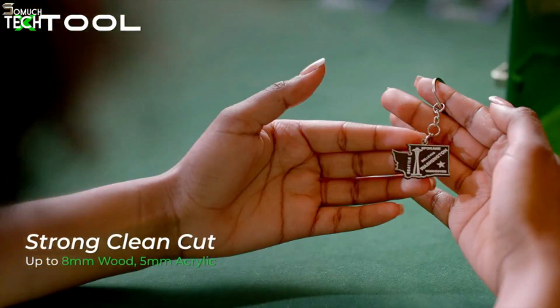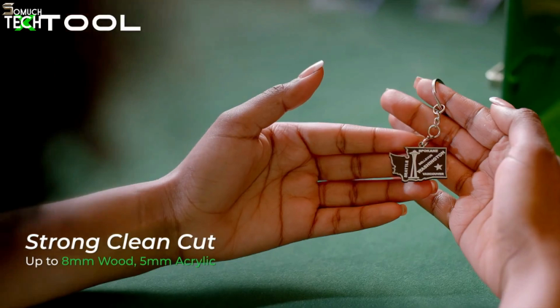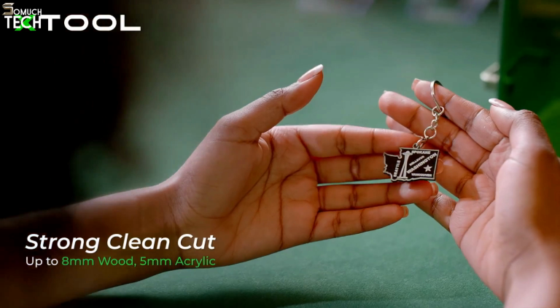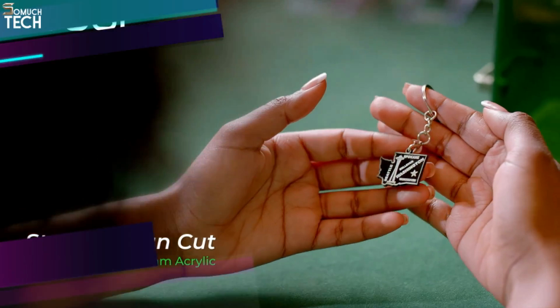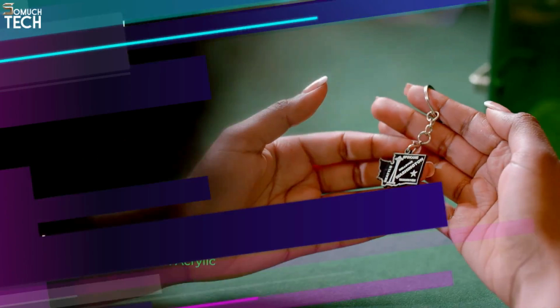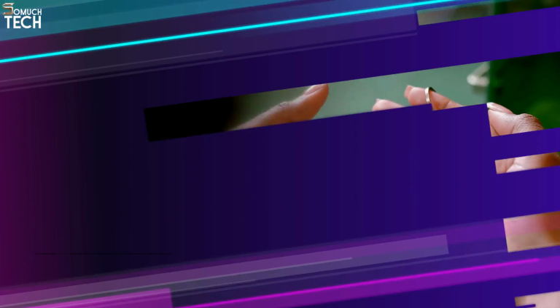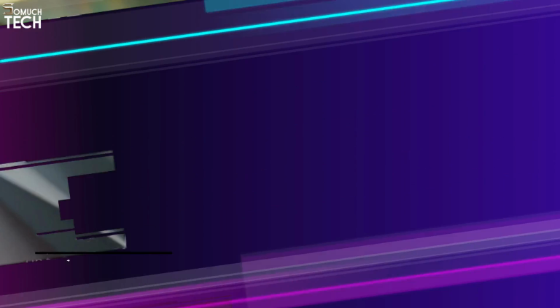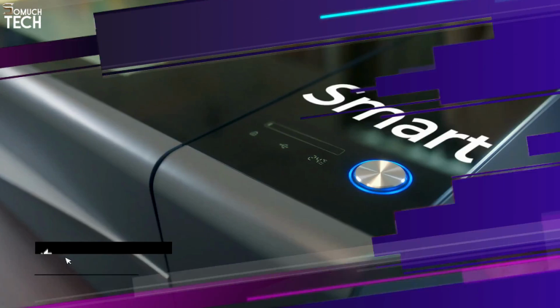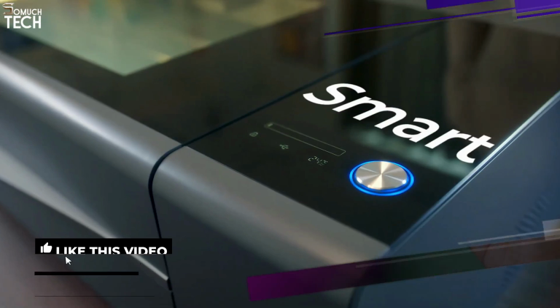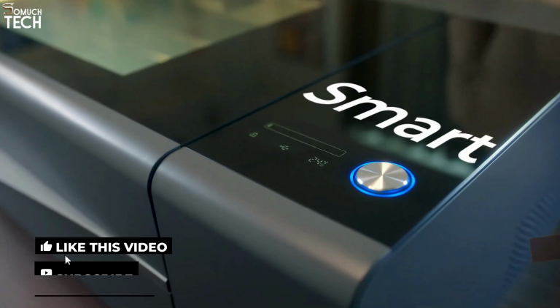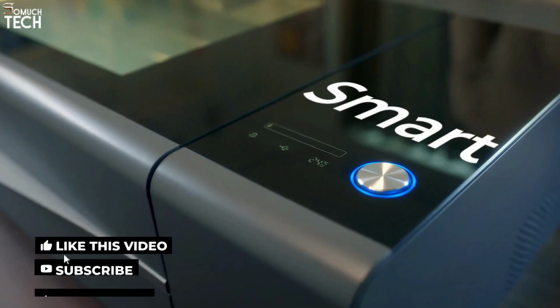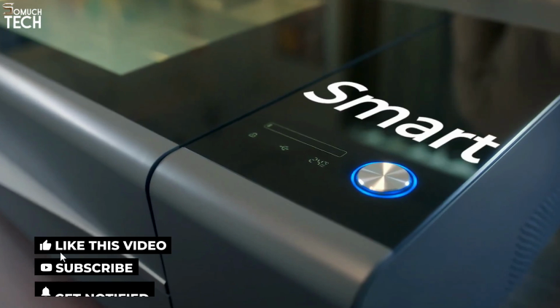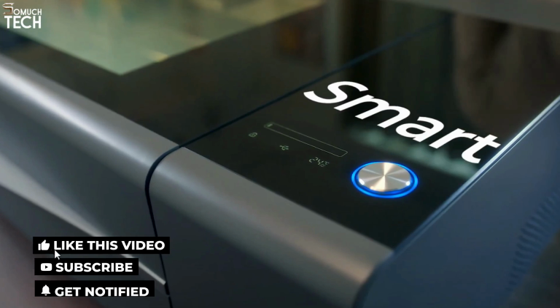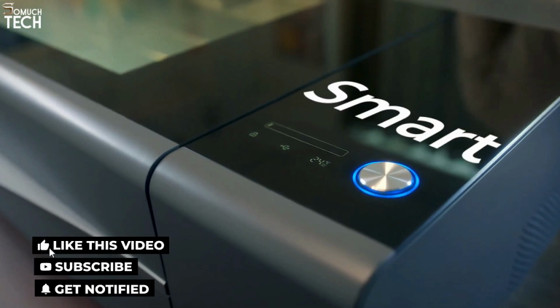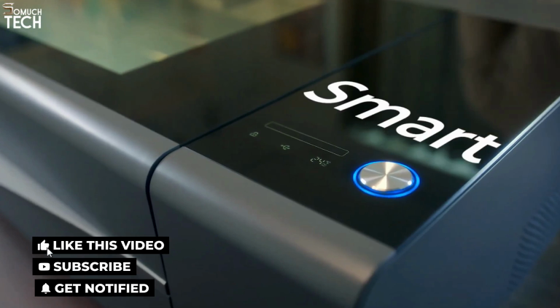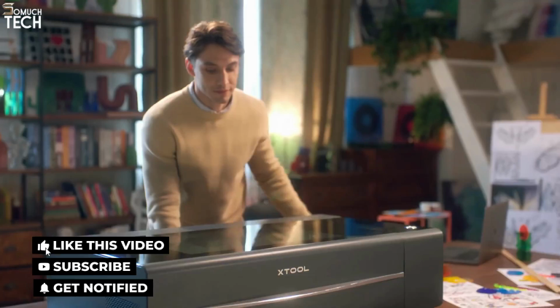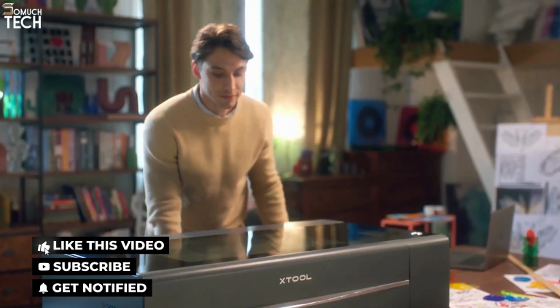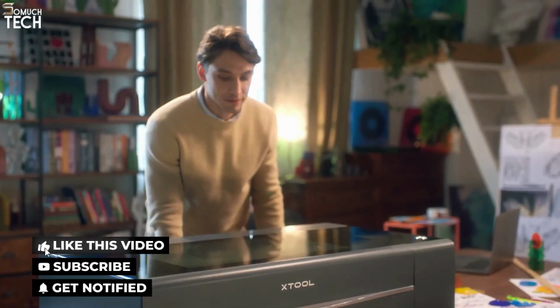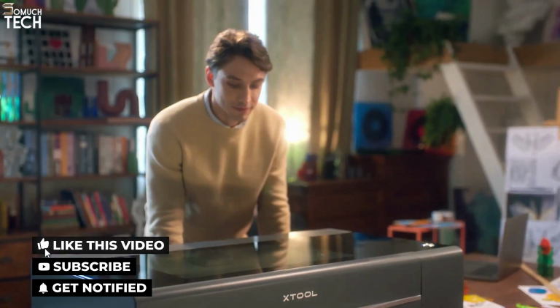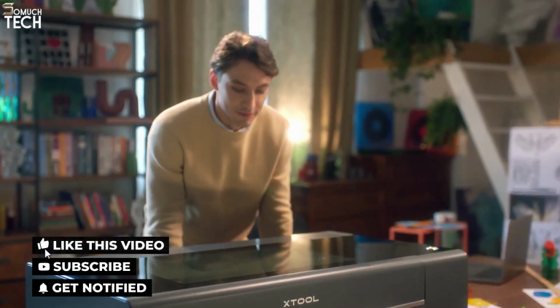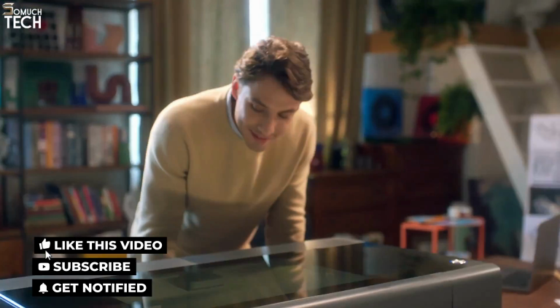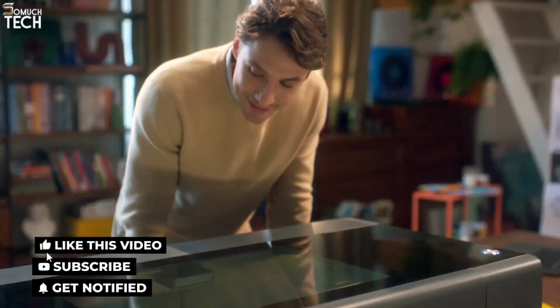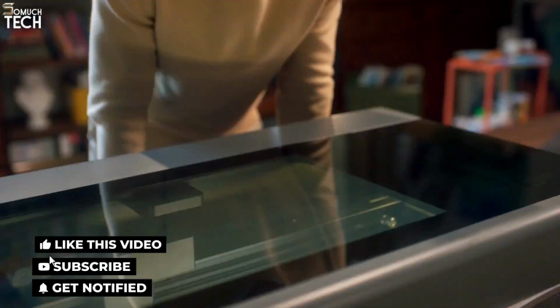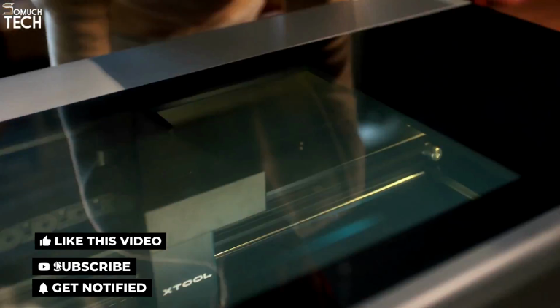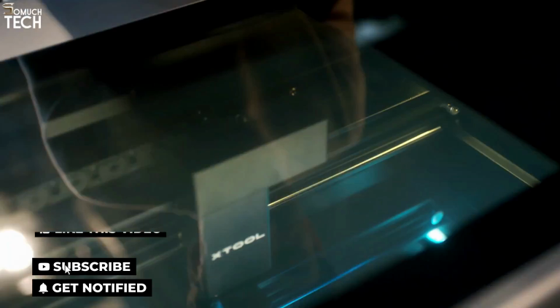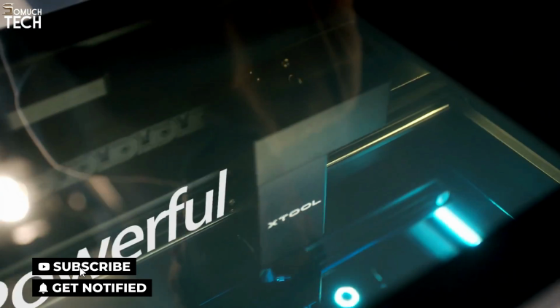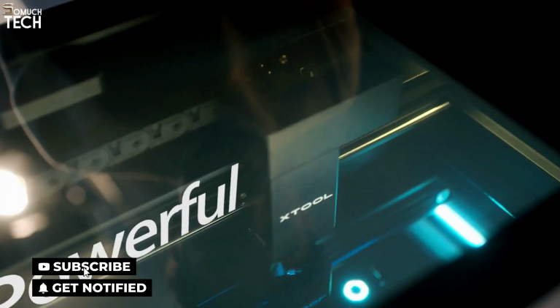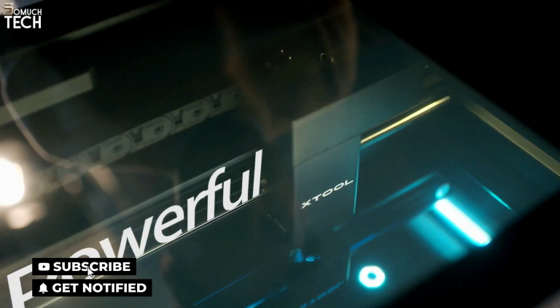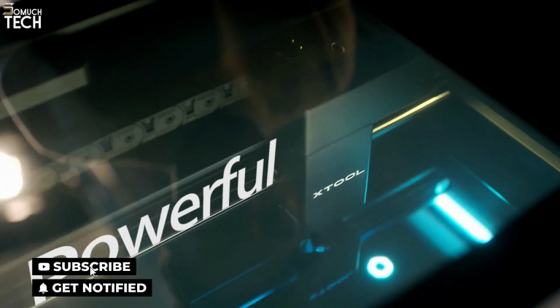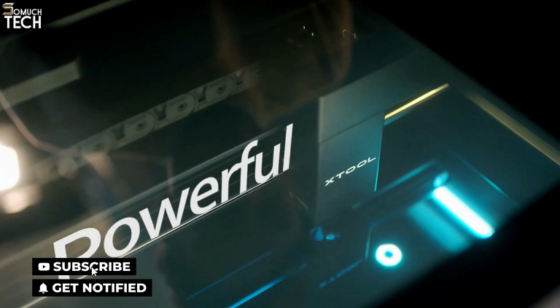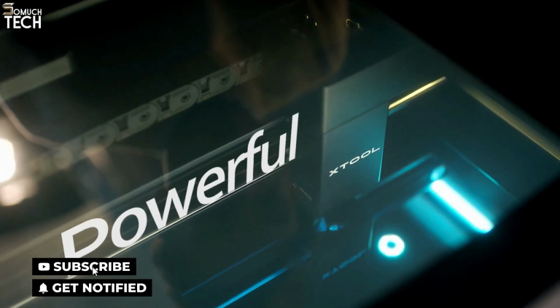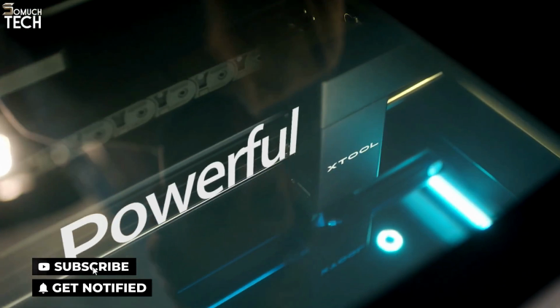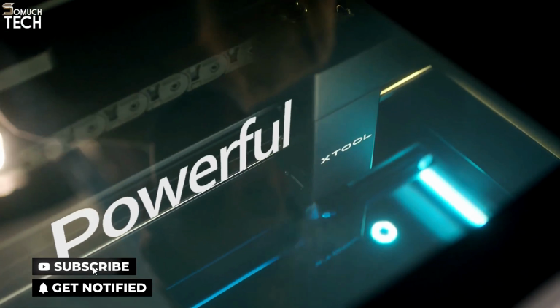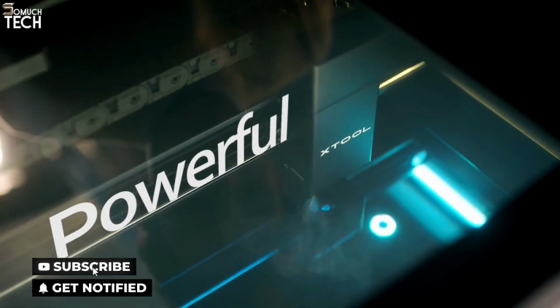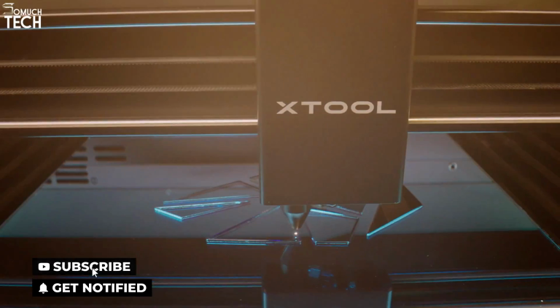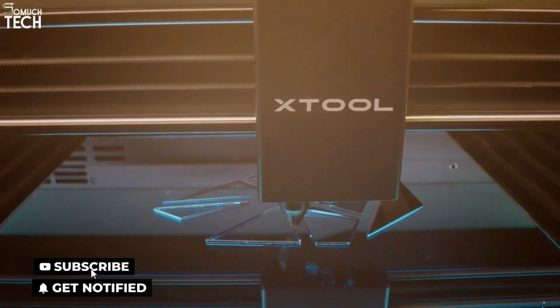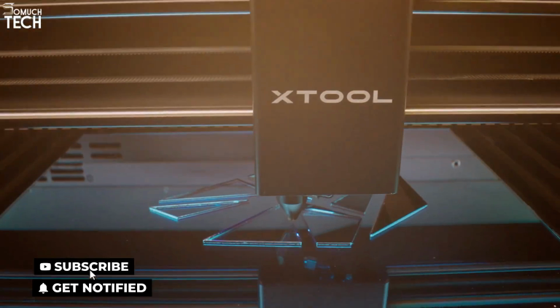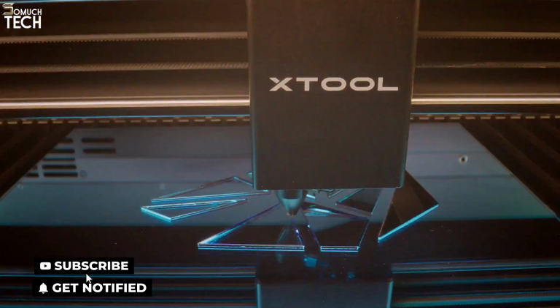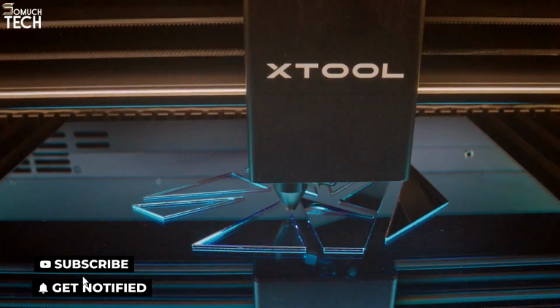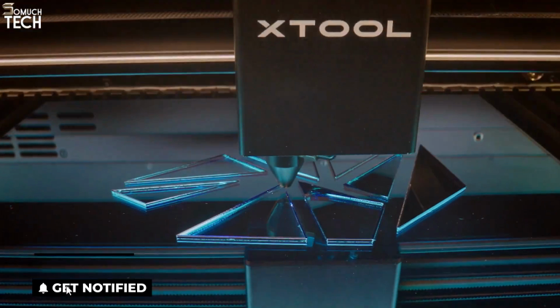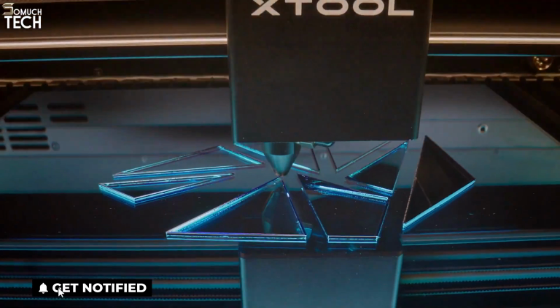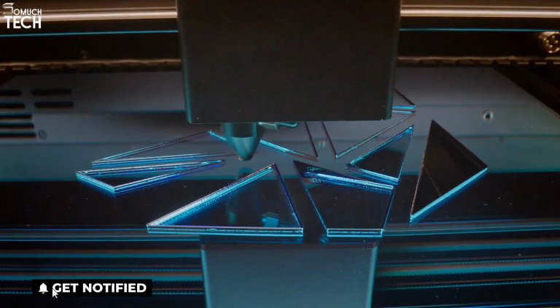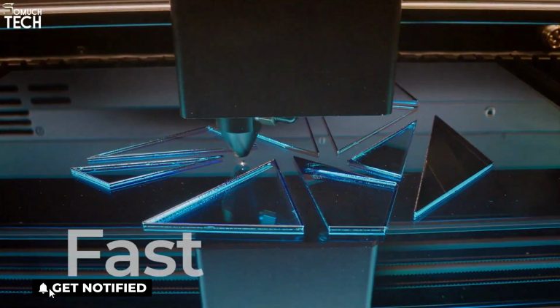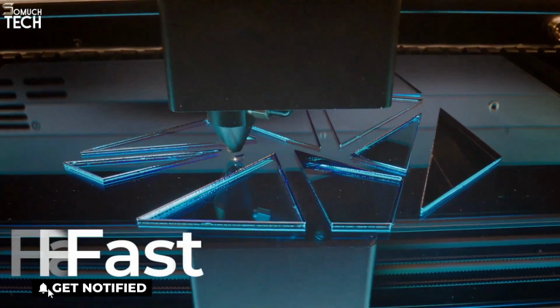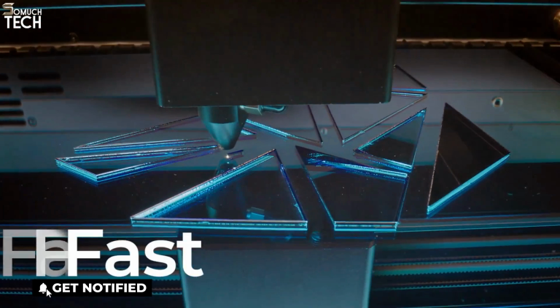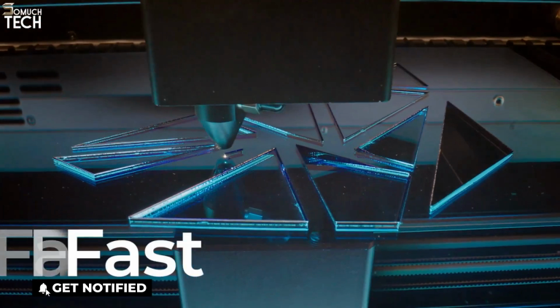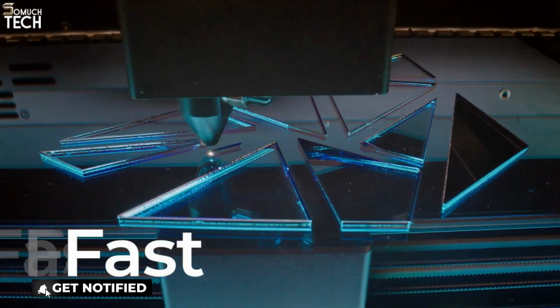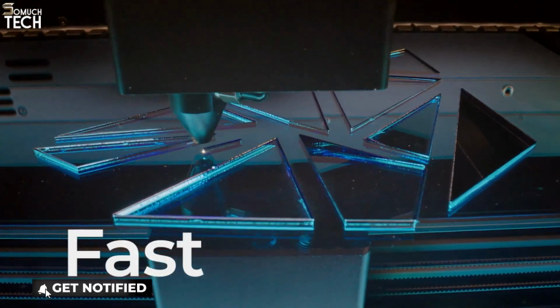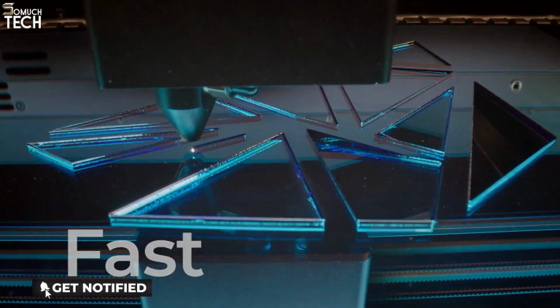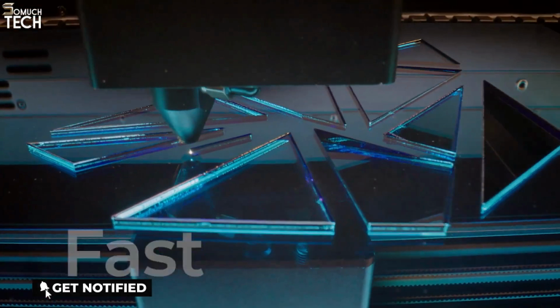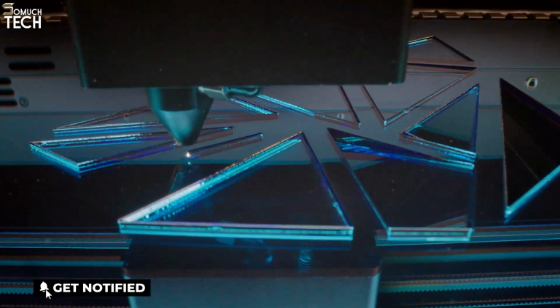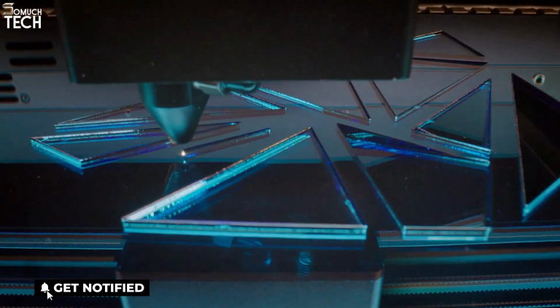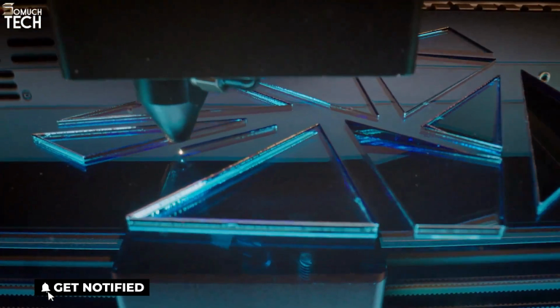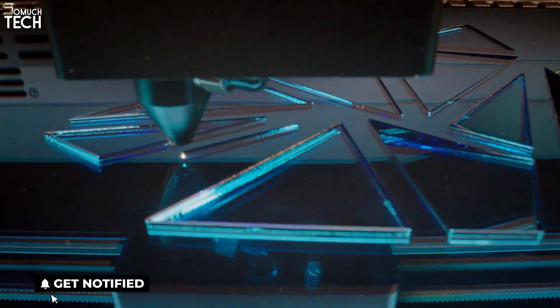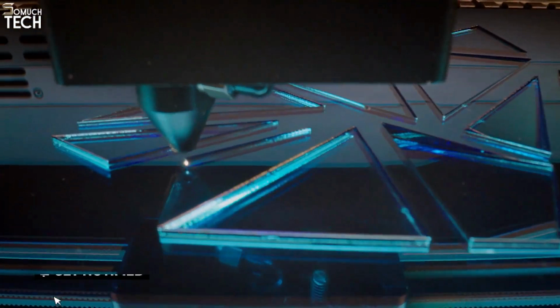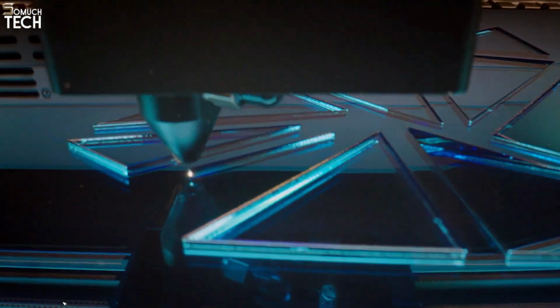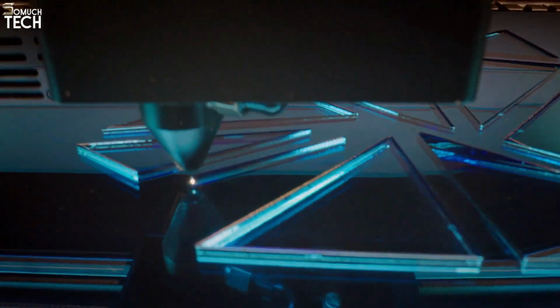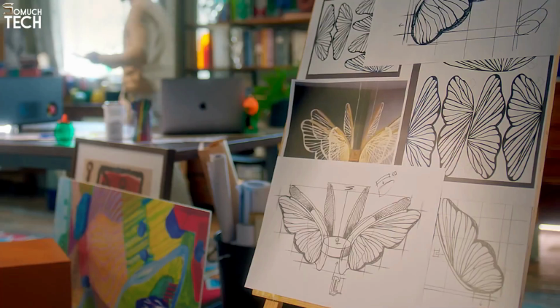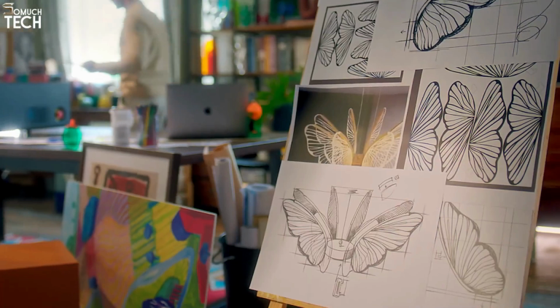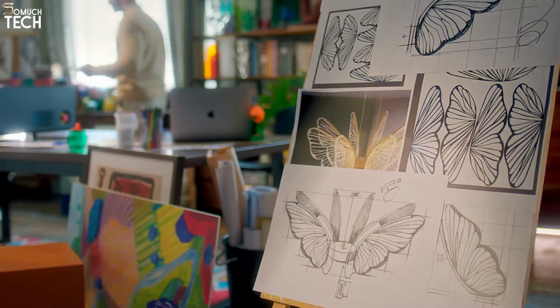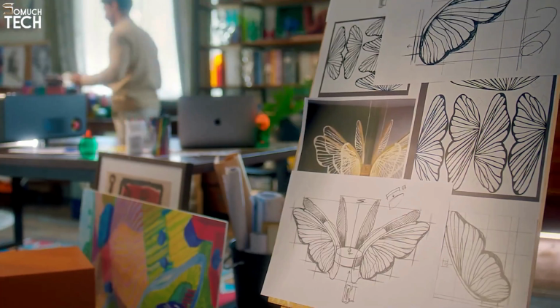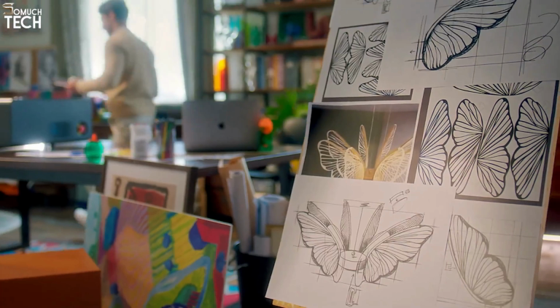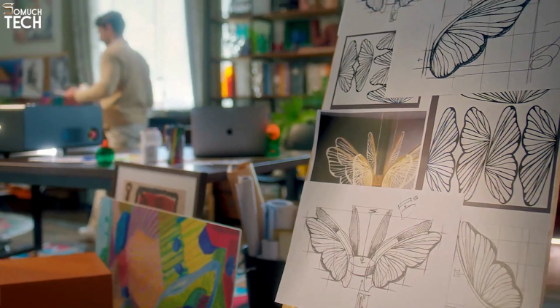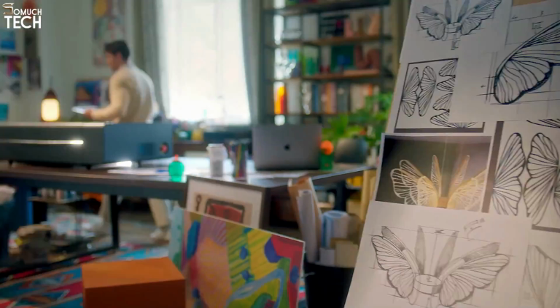So that's it for the best laser cutters and engravers of this year. Like, comment, and subscribe to receive notifications of our latest videos.